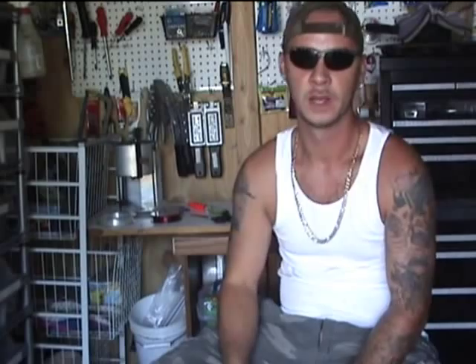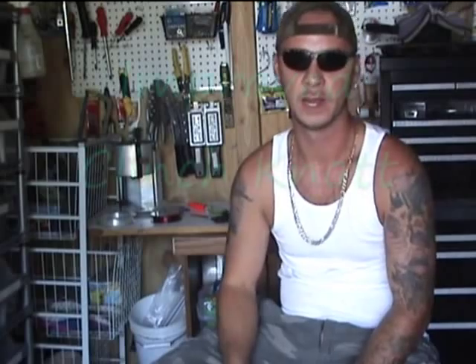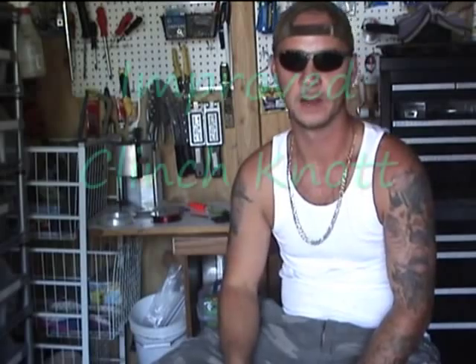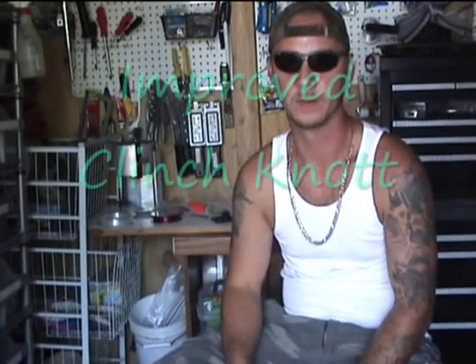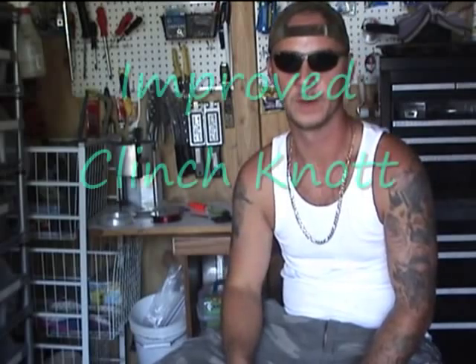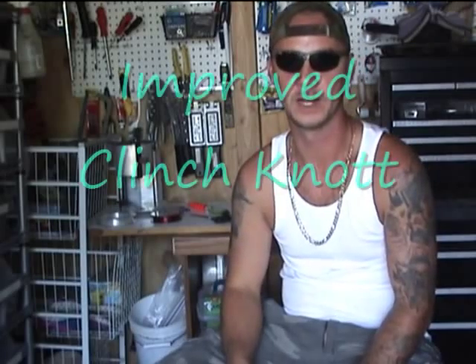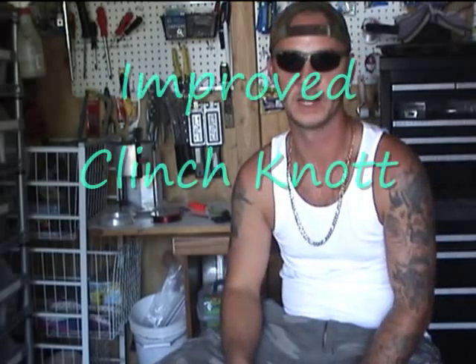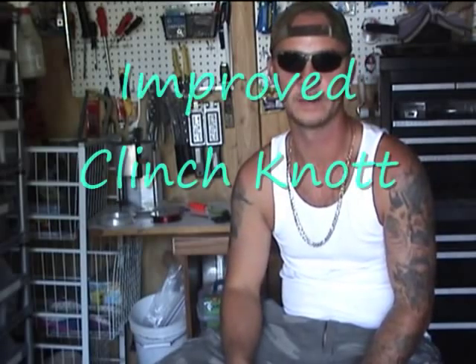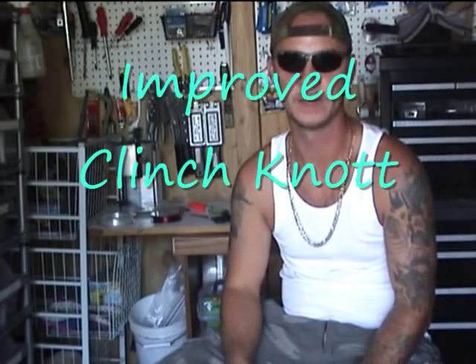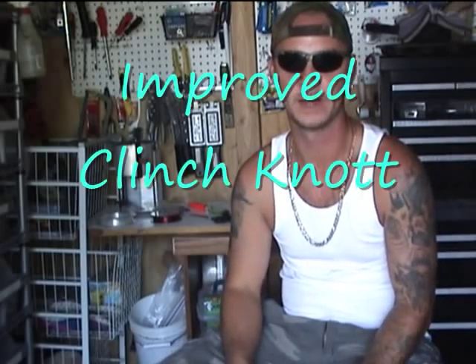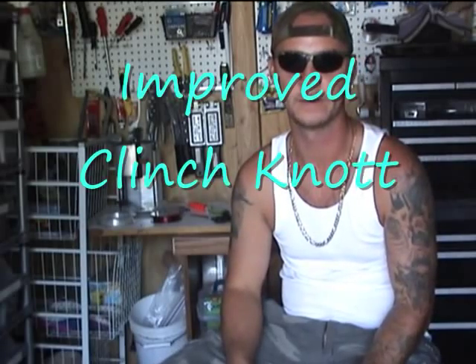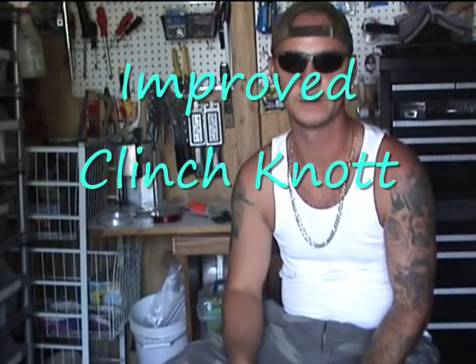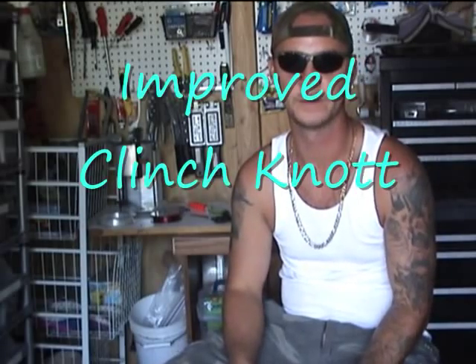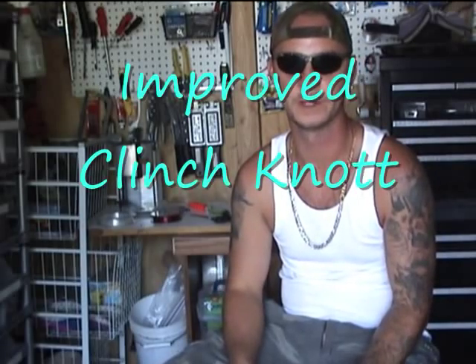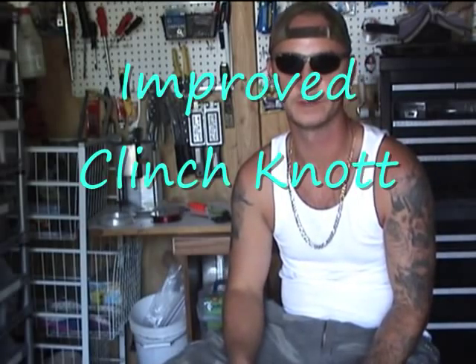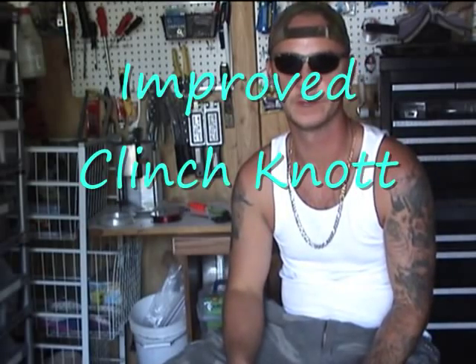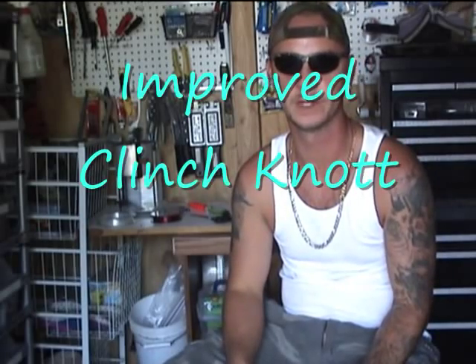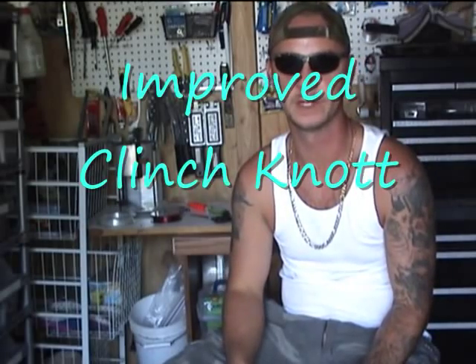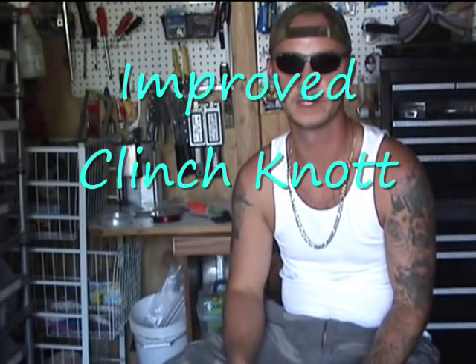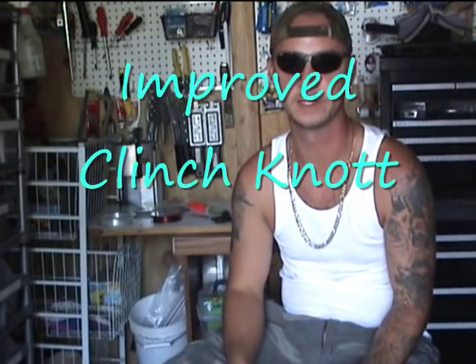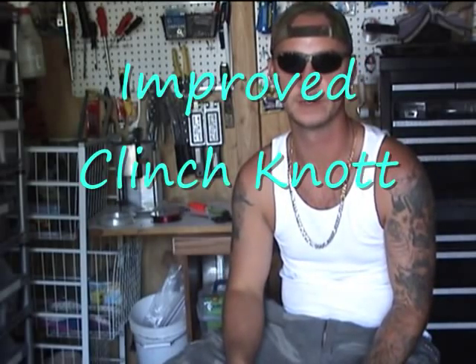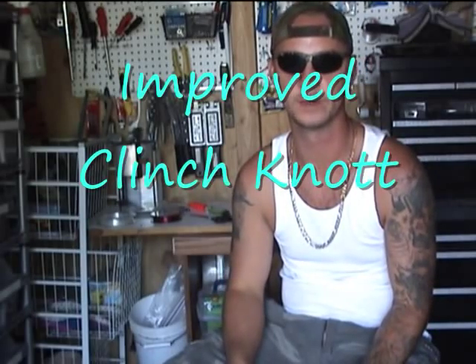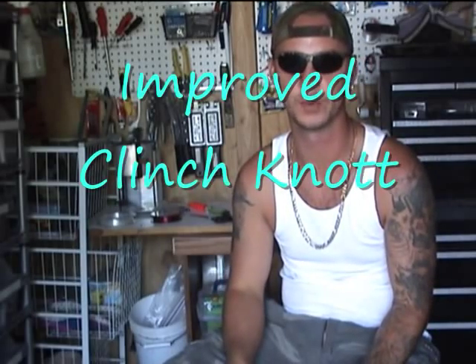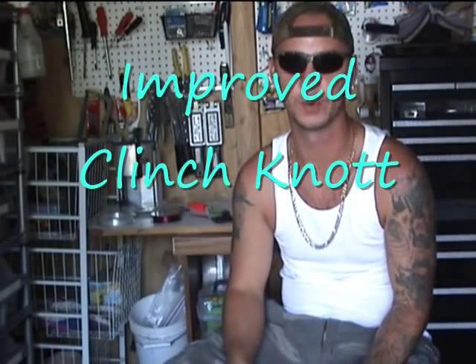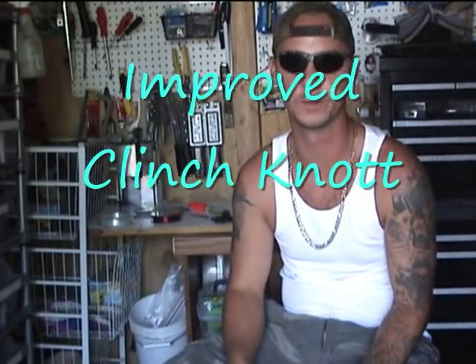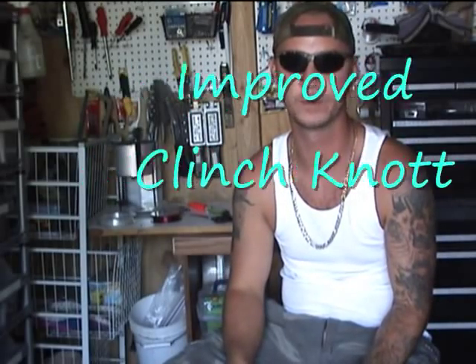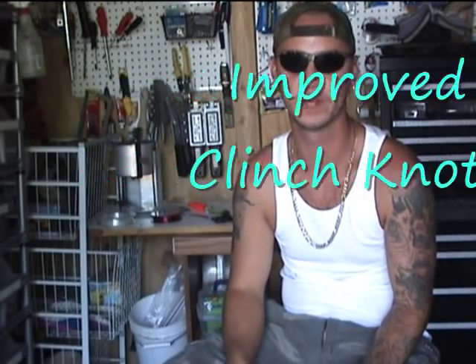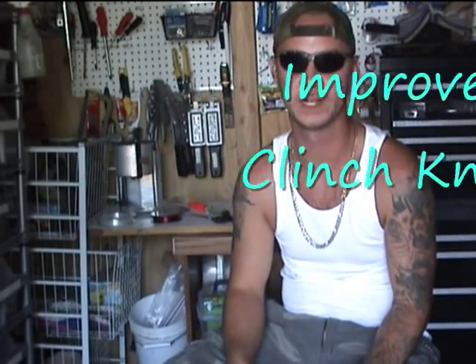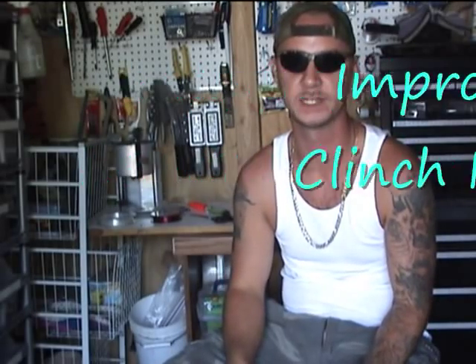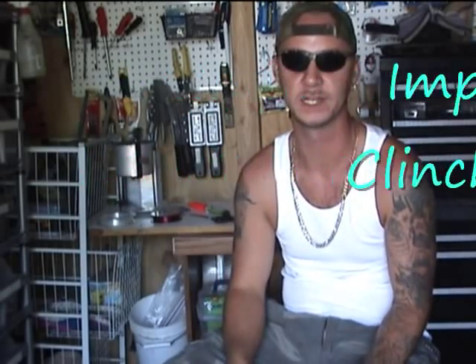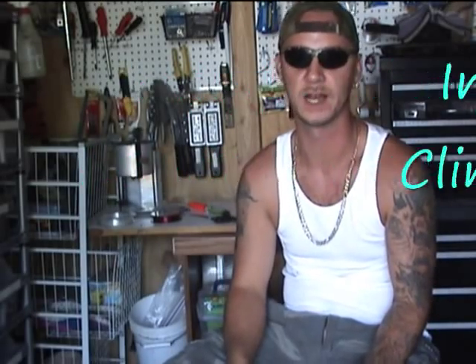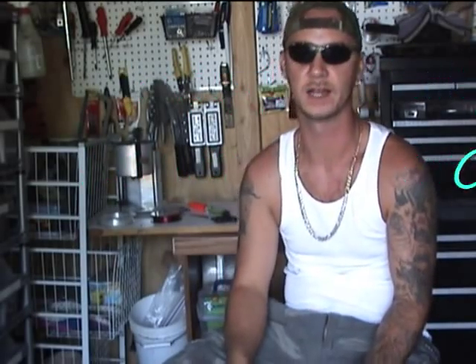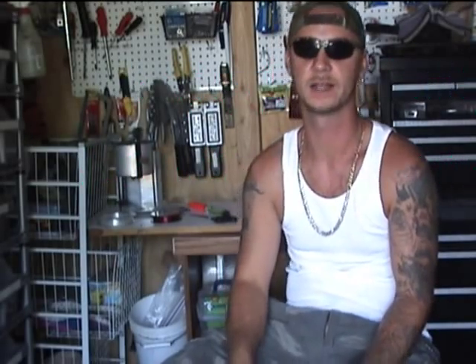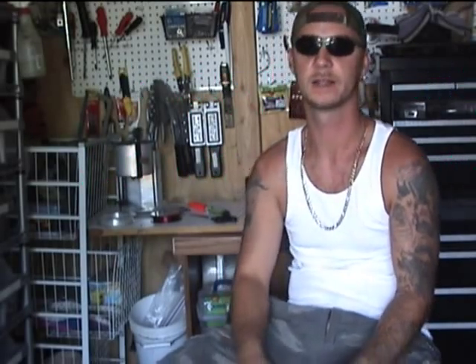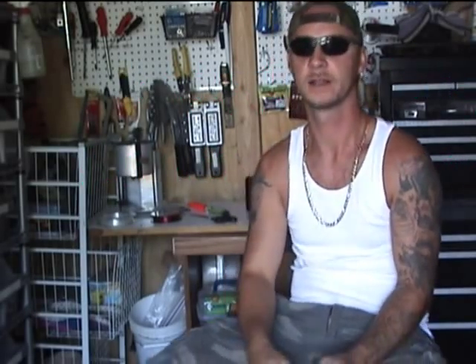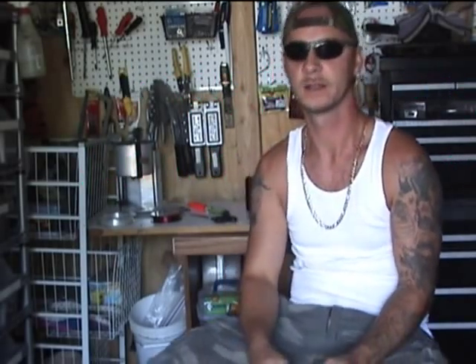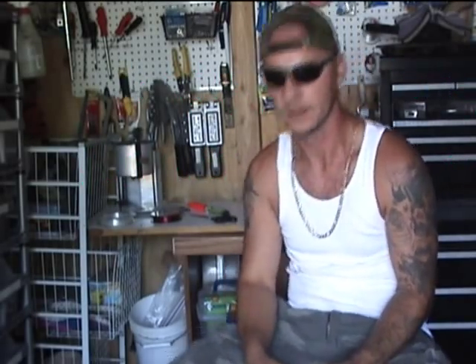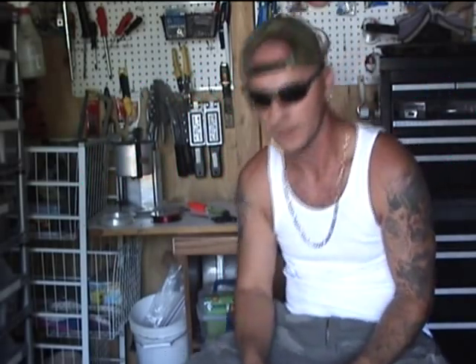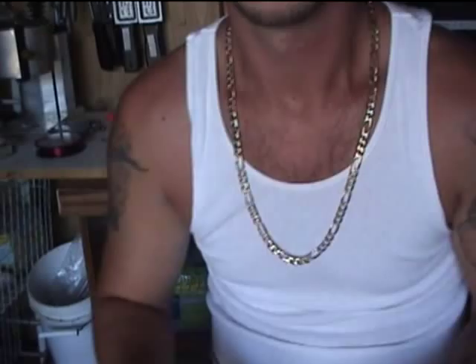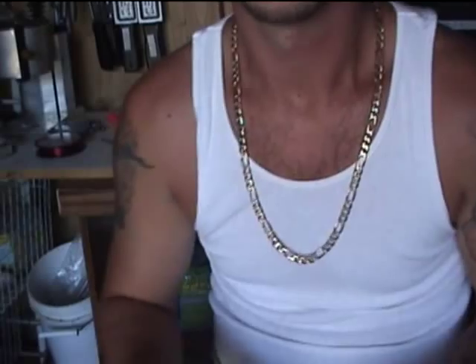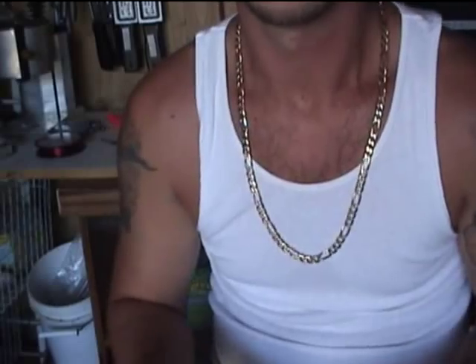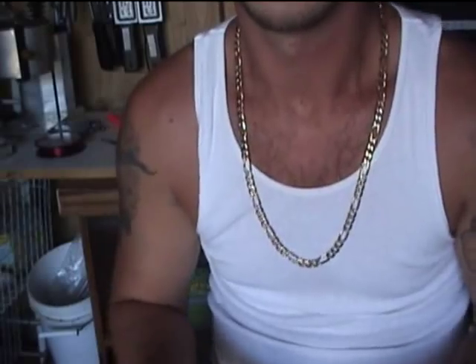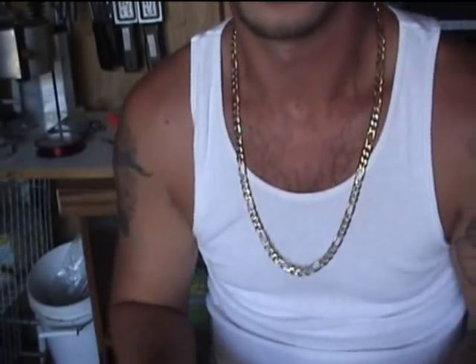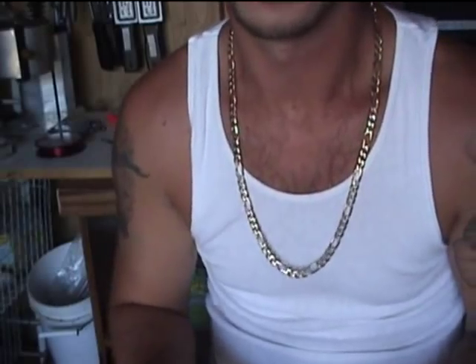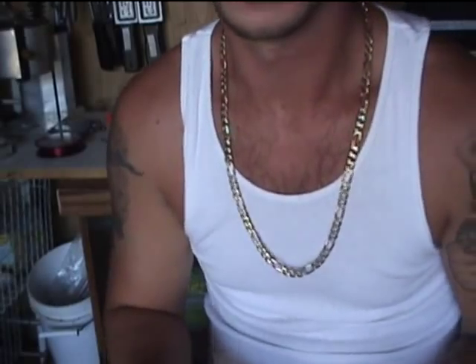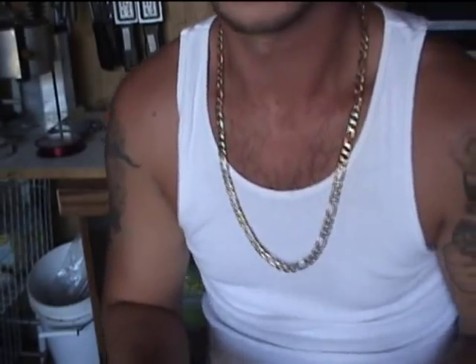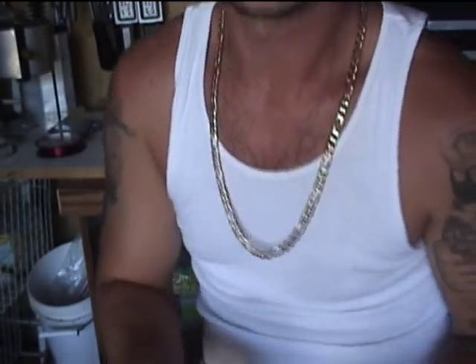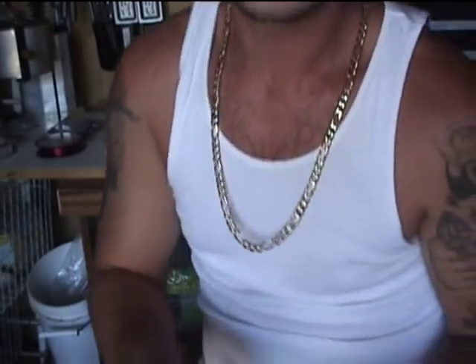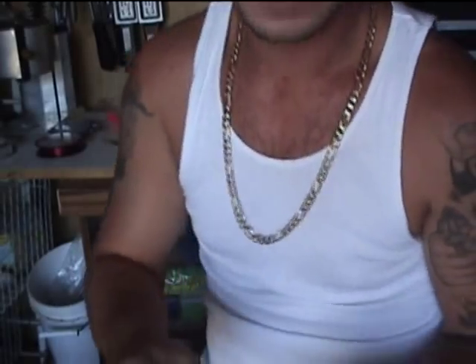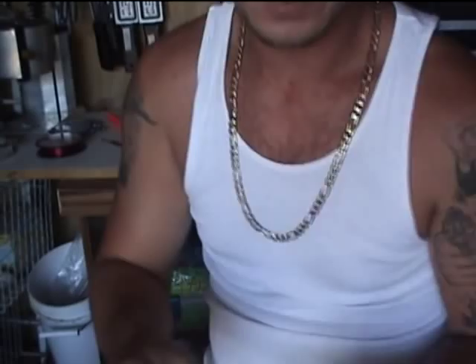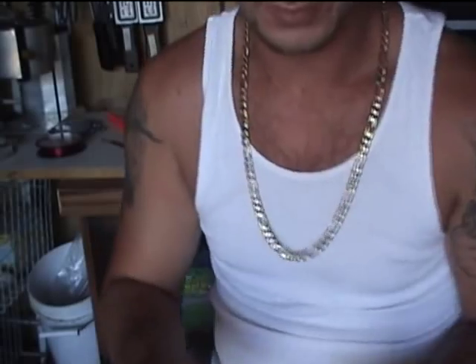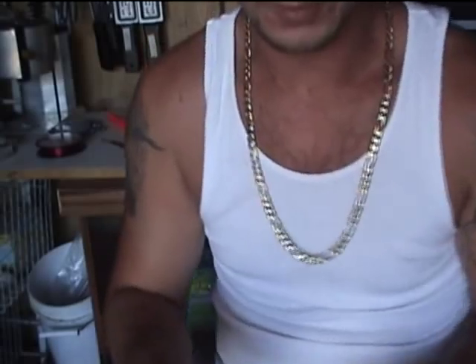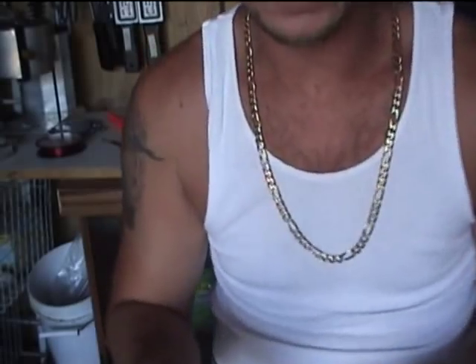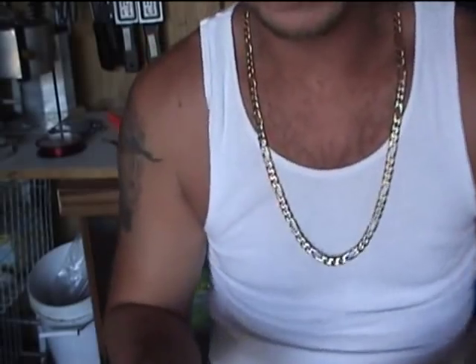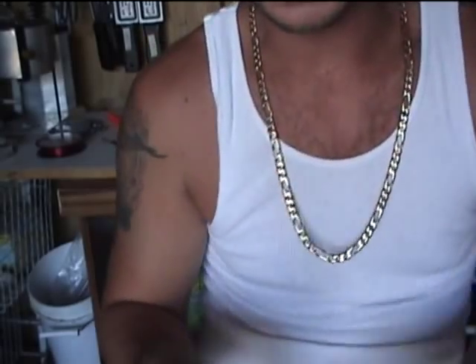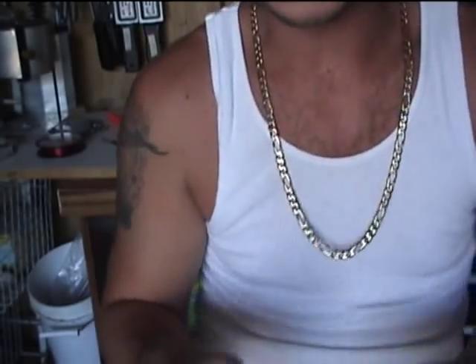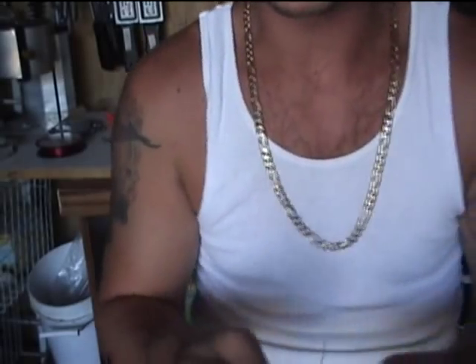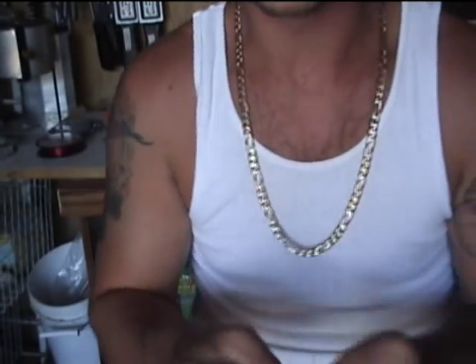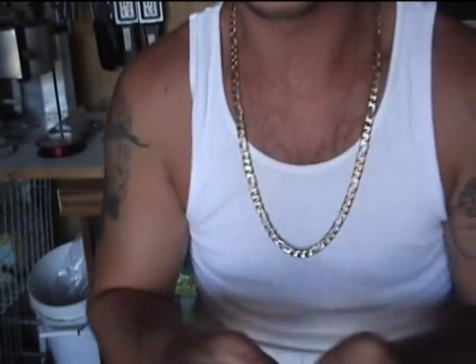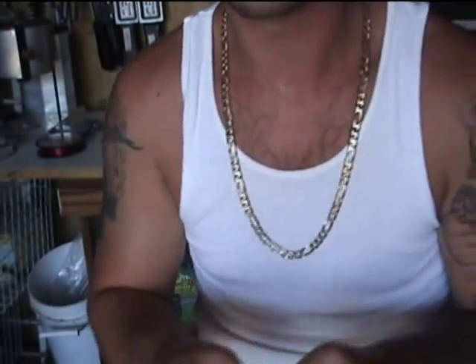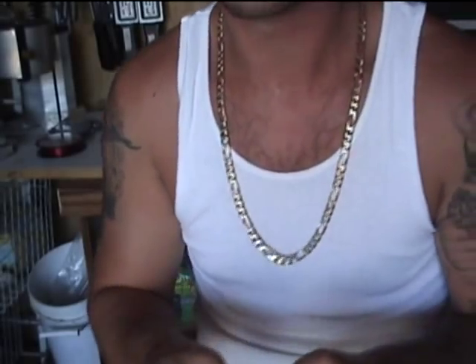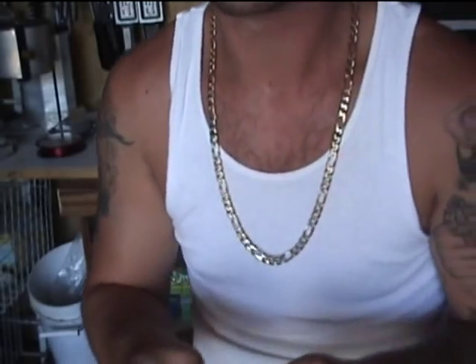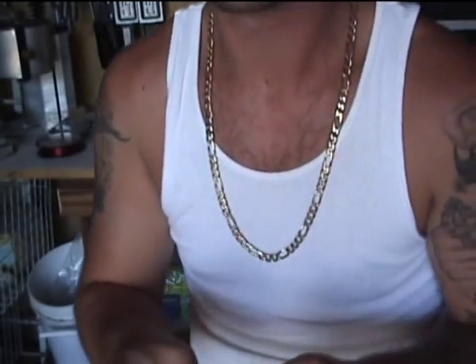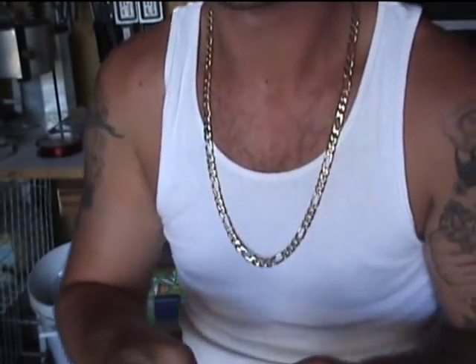Hey everybody, I'm The Average Fisherman and this is the Improved Clench Knot.